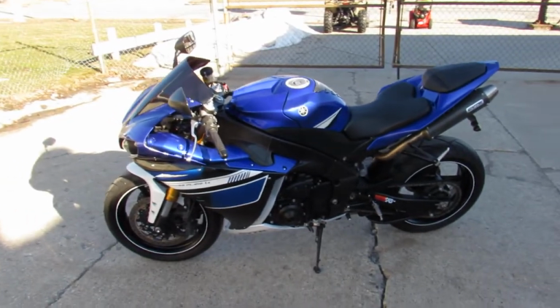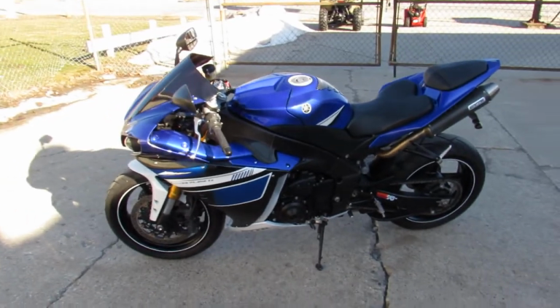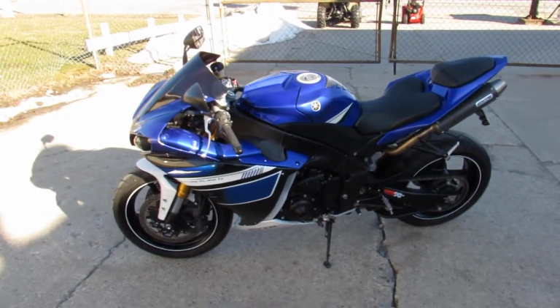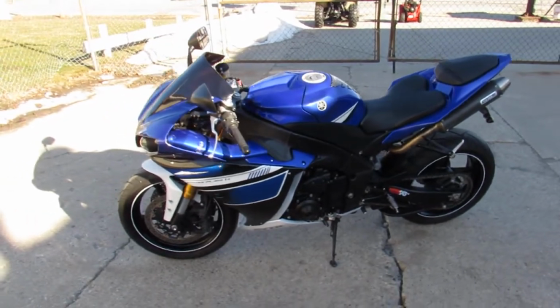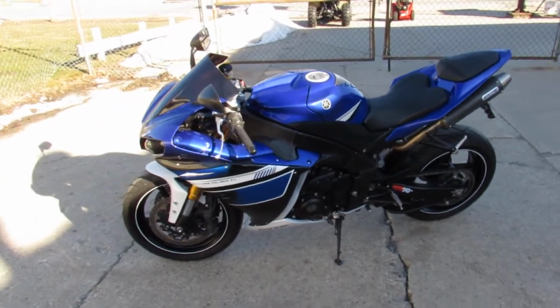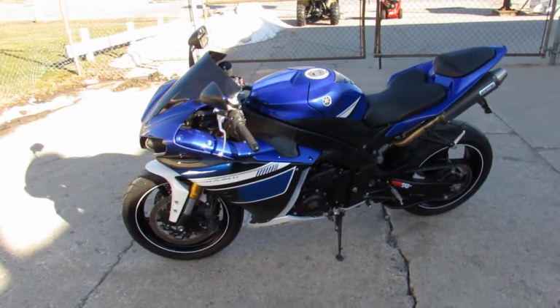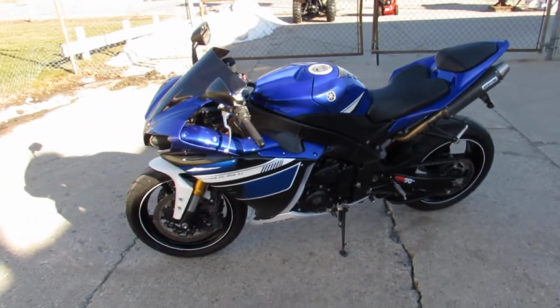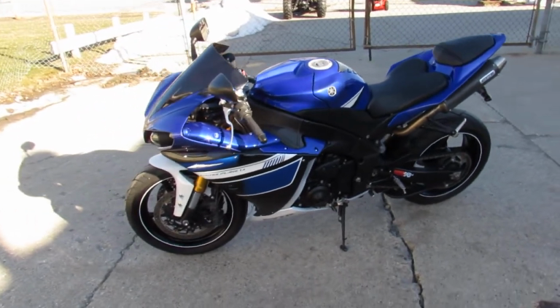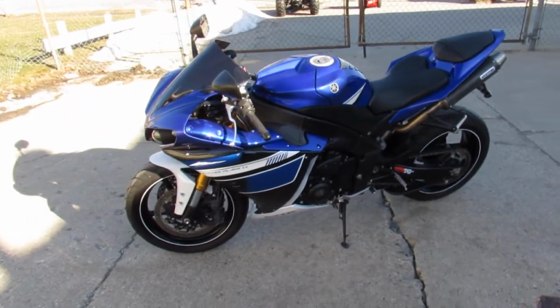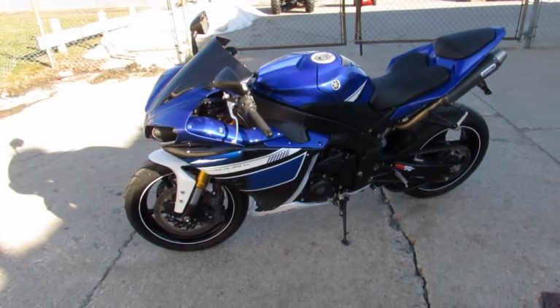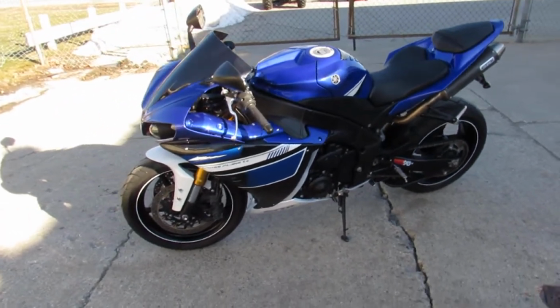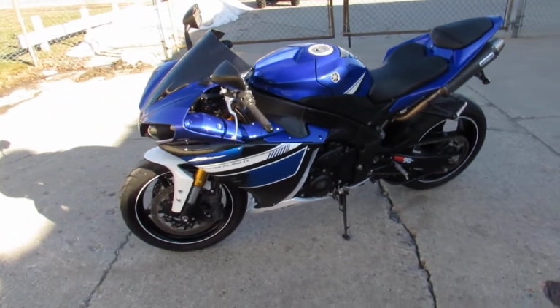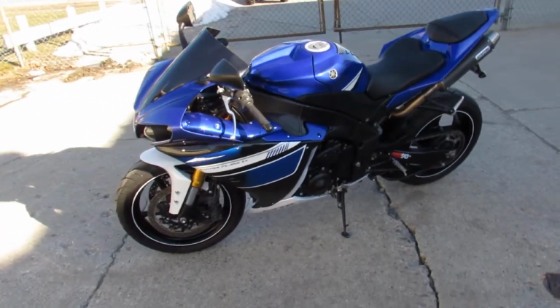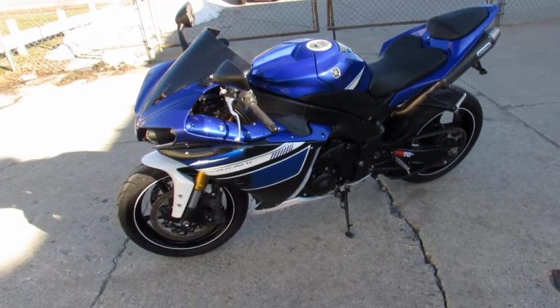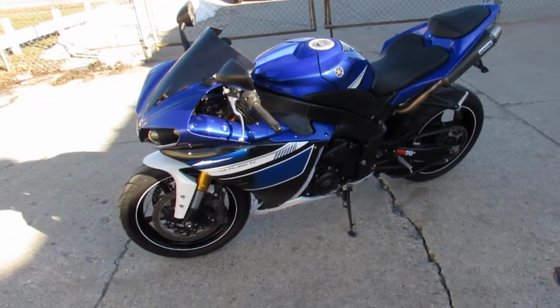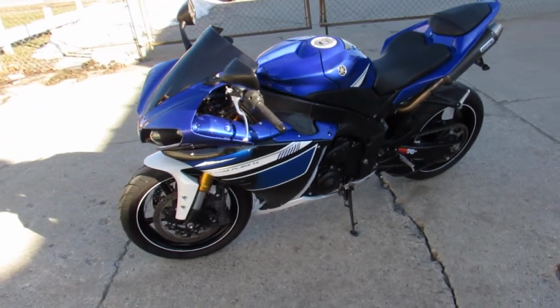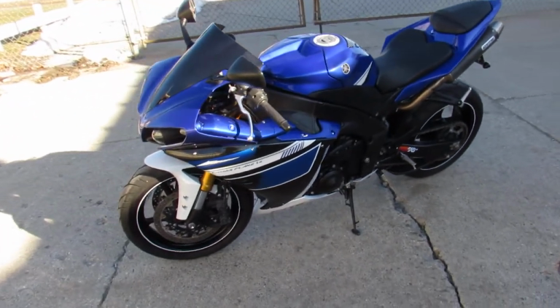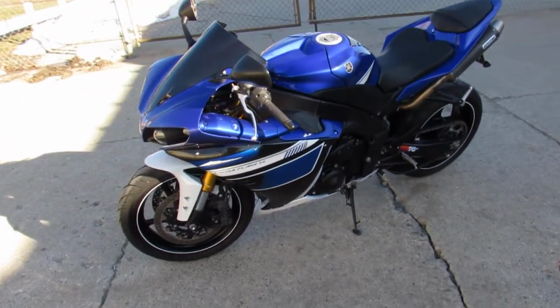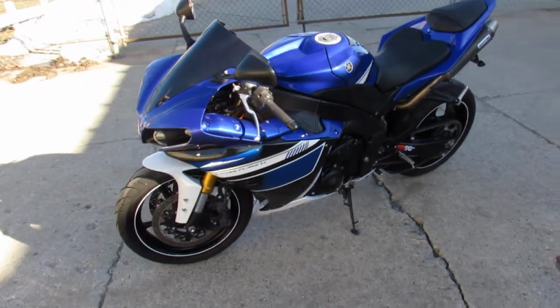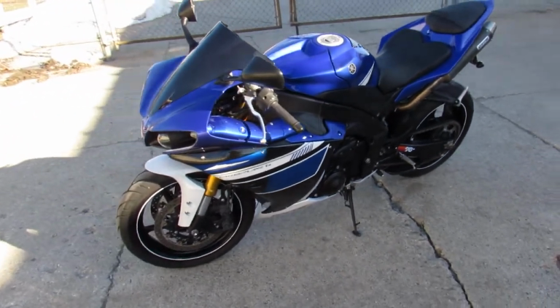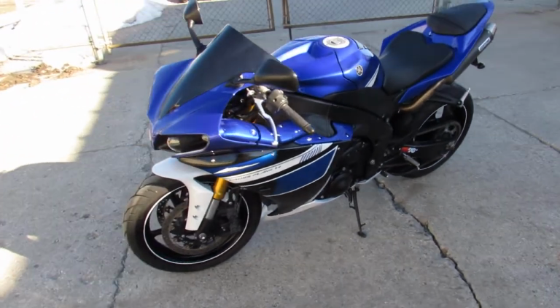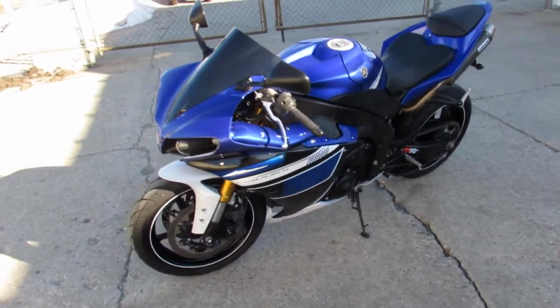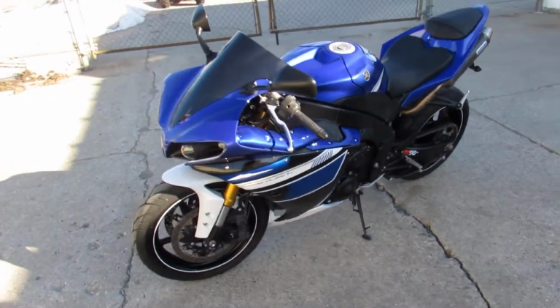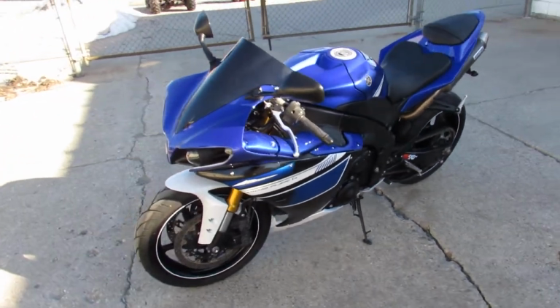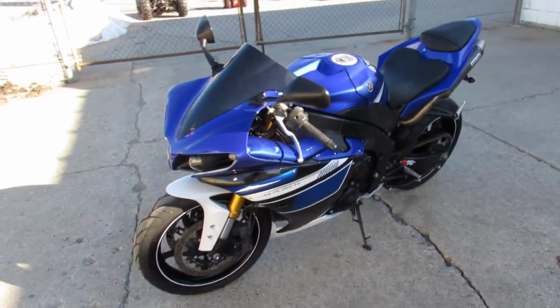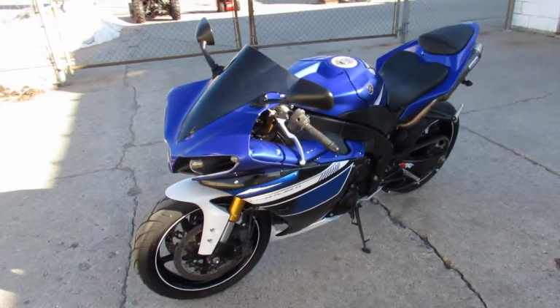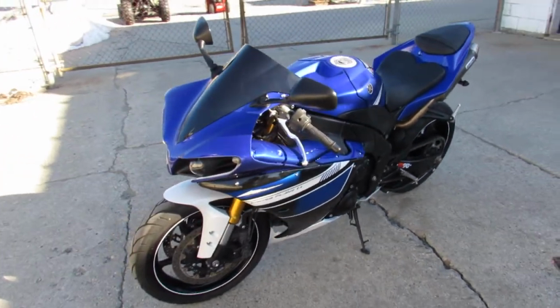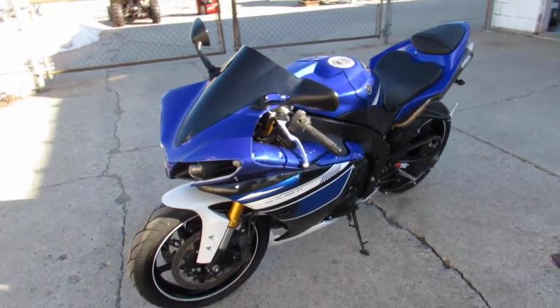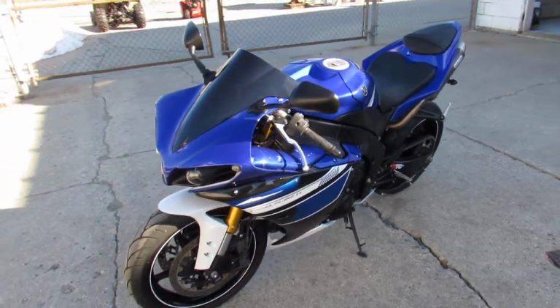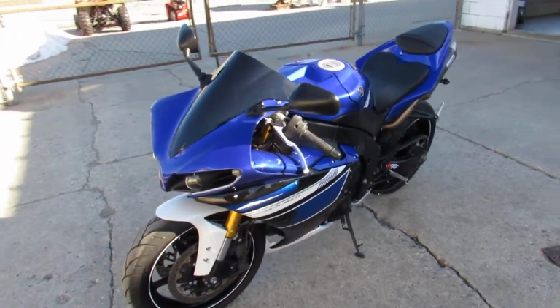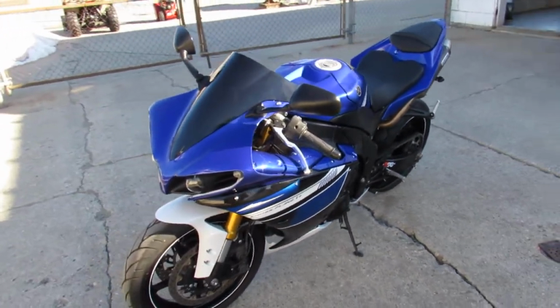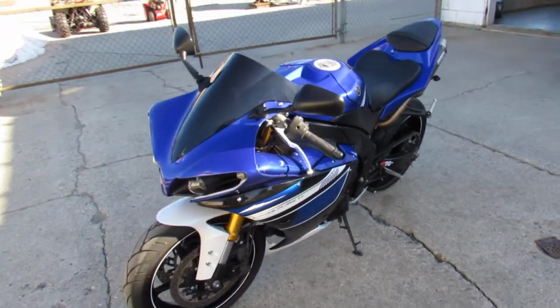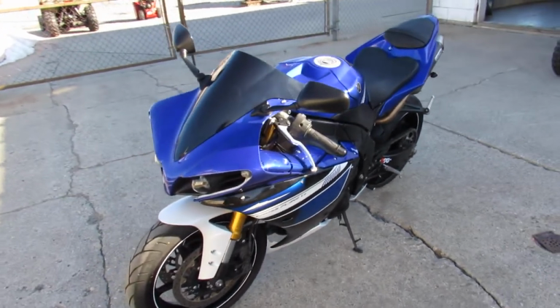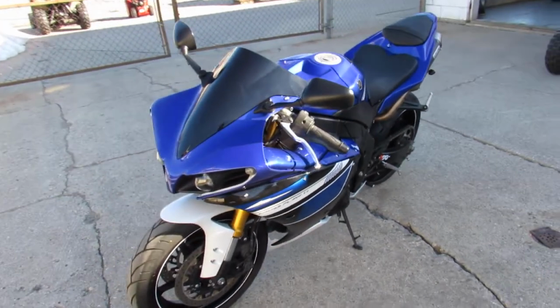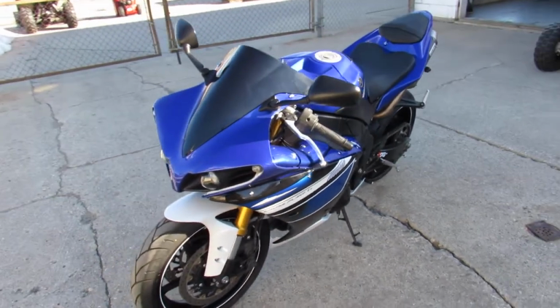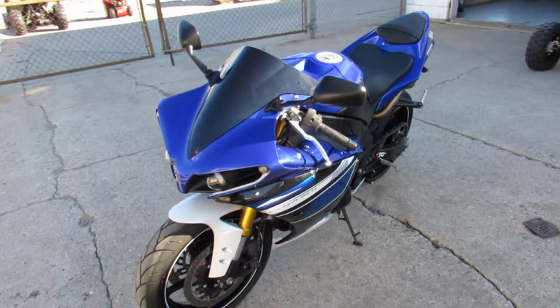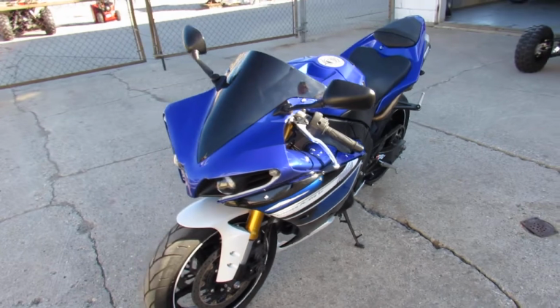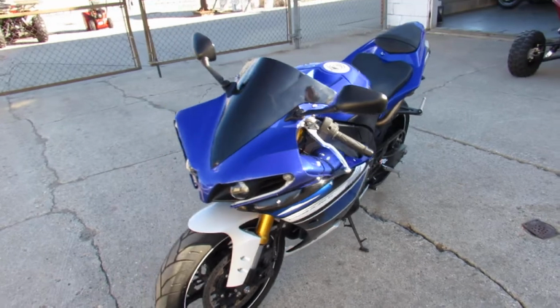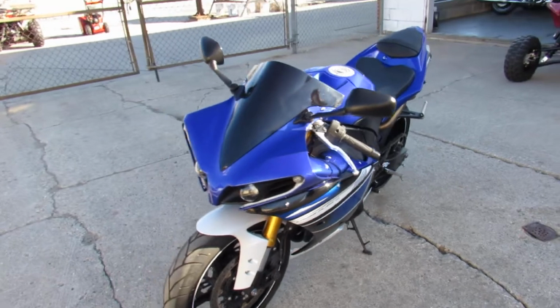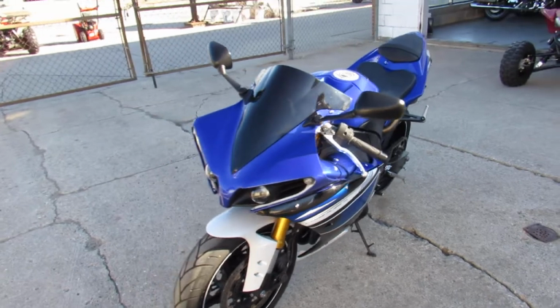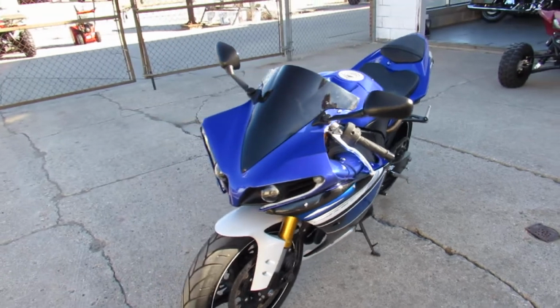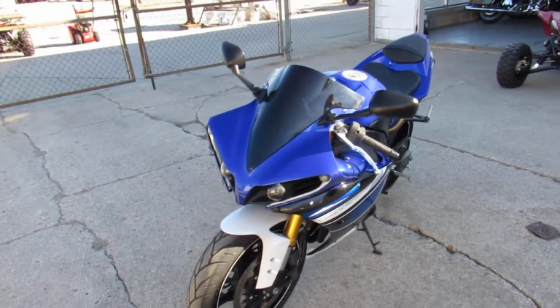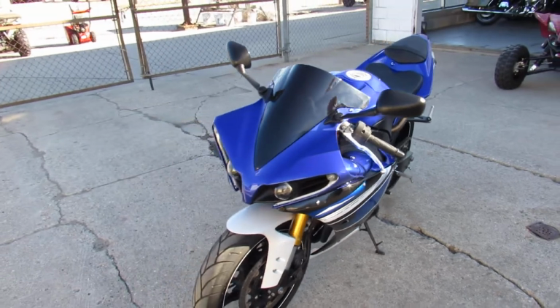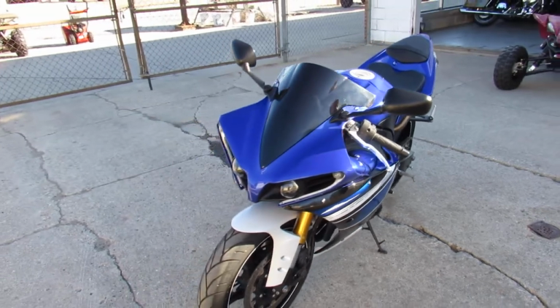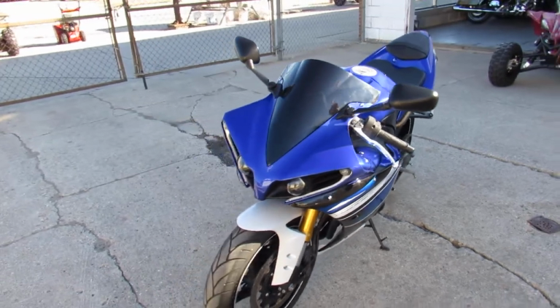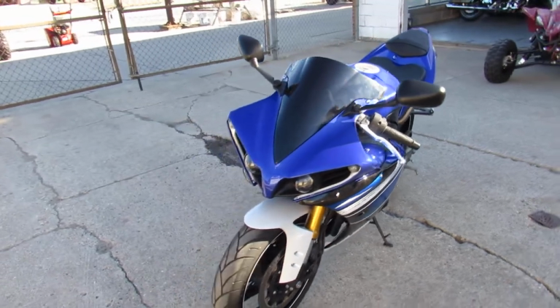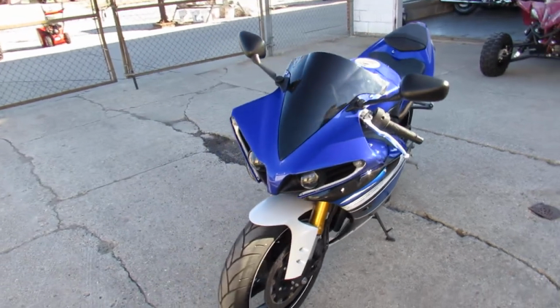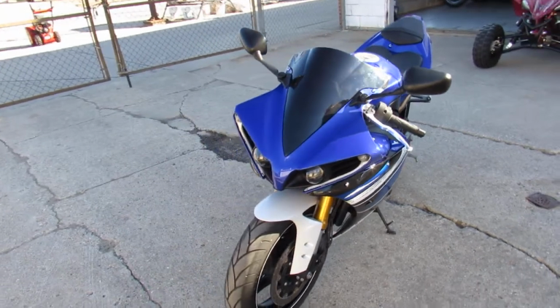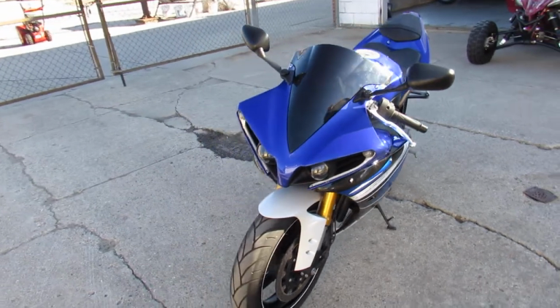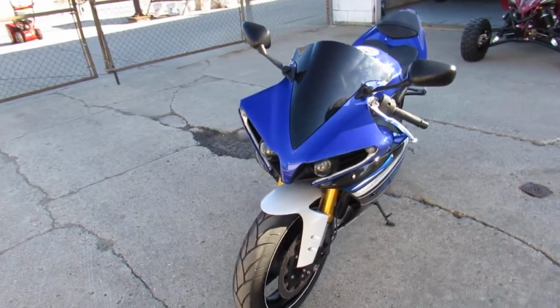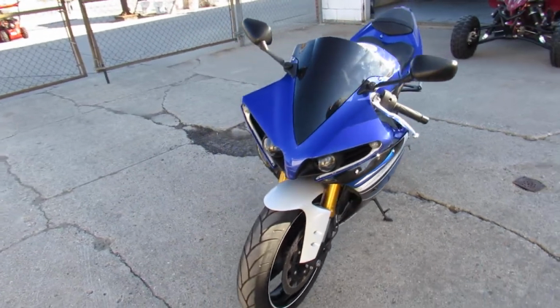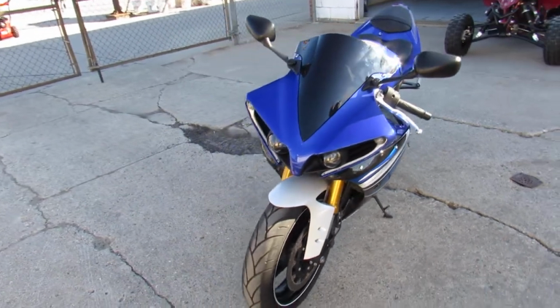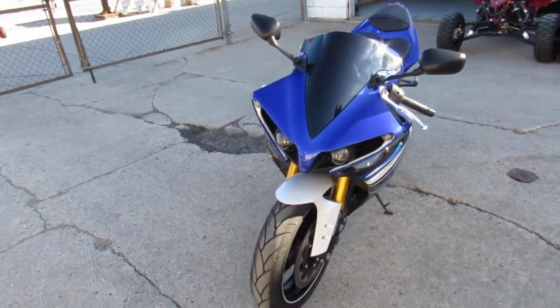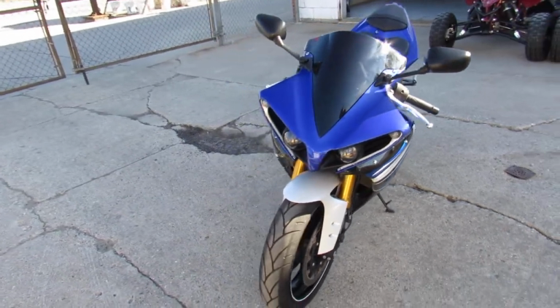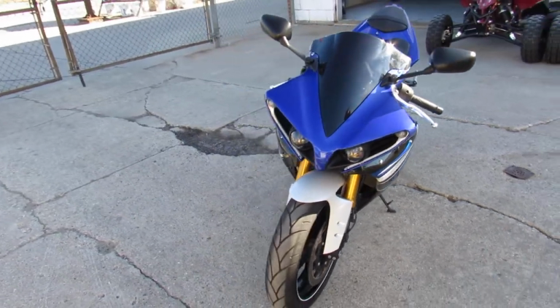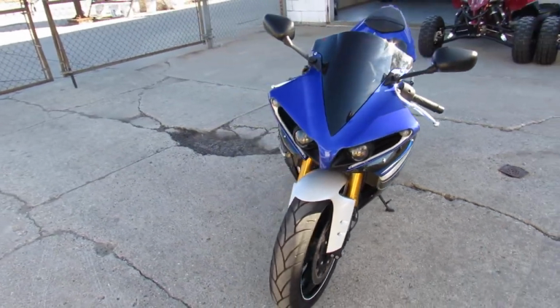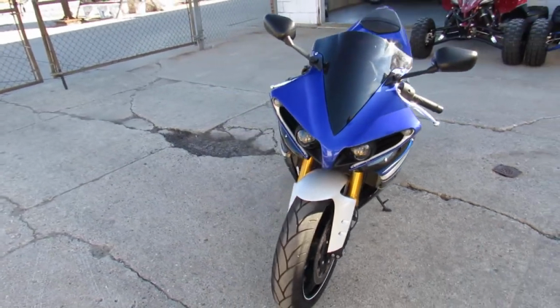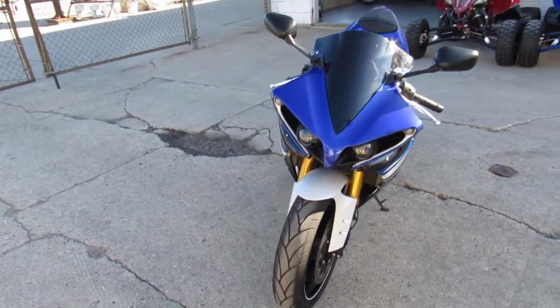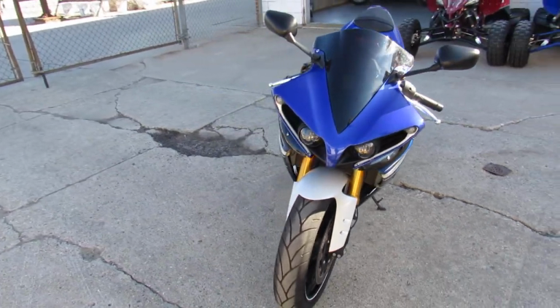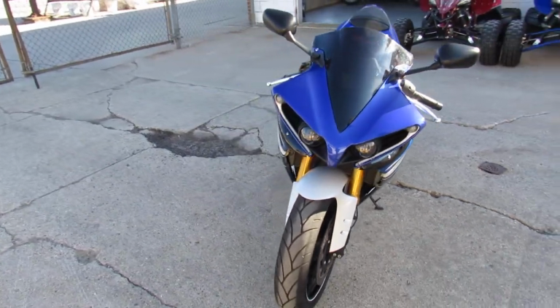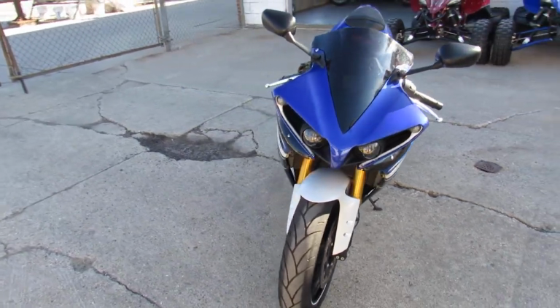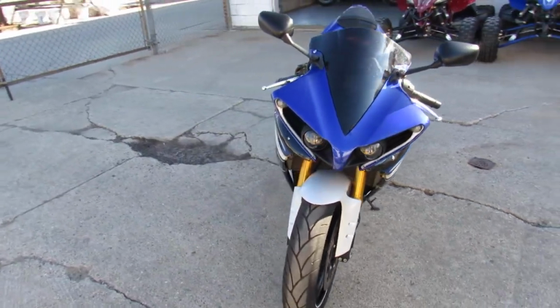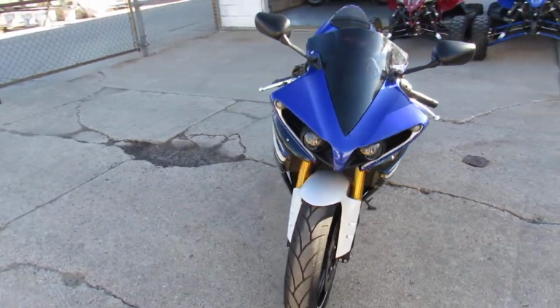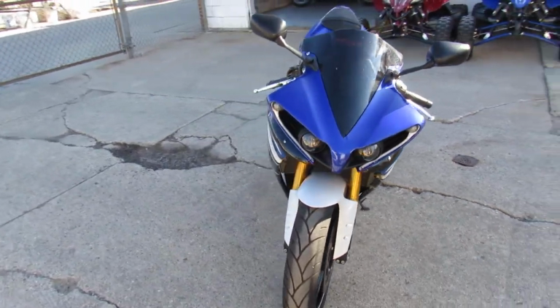Hey guys, ApprovalPowersports.com here, doing some videos on the used sport bikes we got in stock. Over 250 used sport bikes in the showroom for sale.